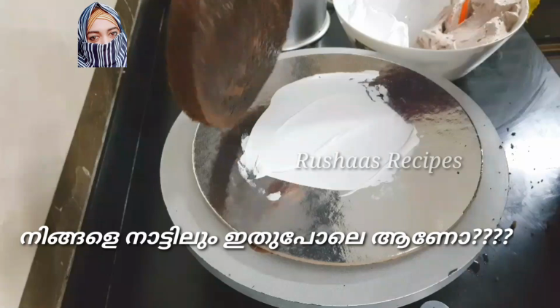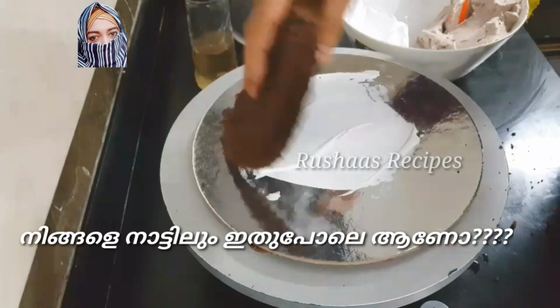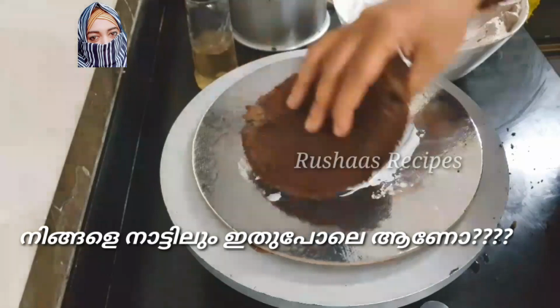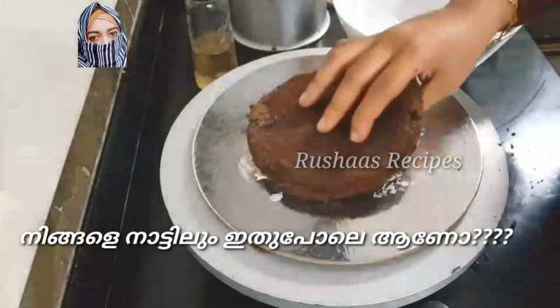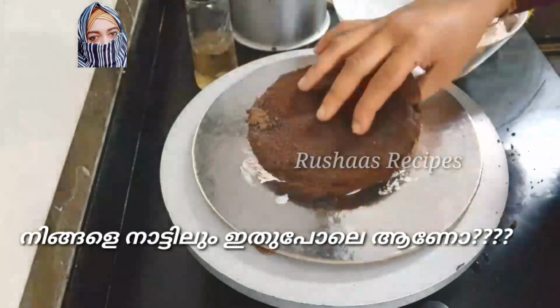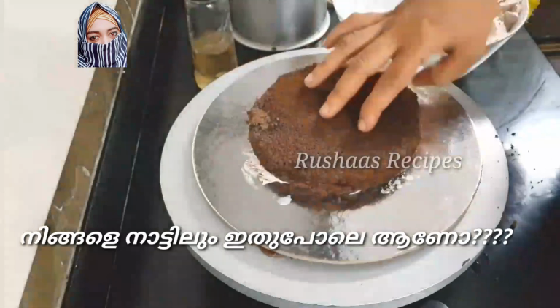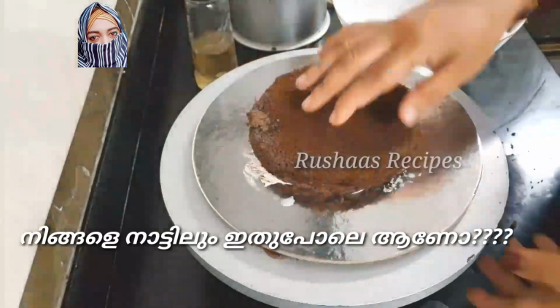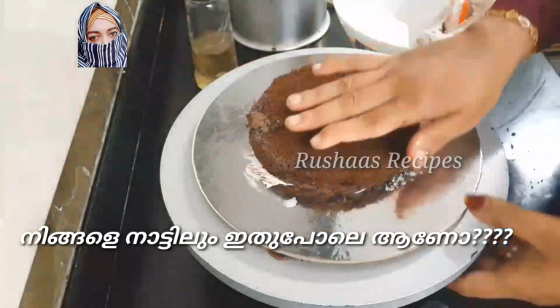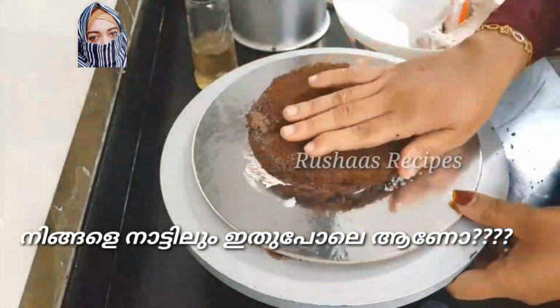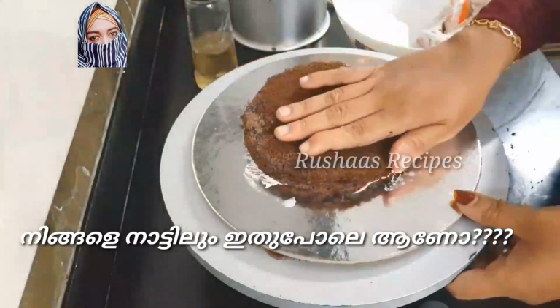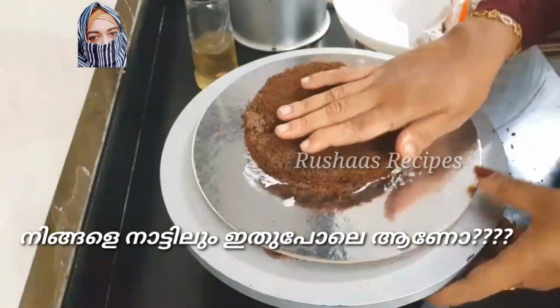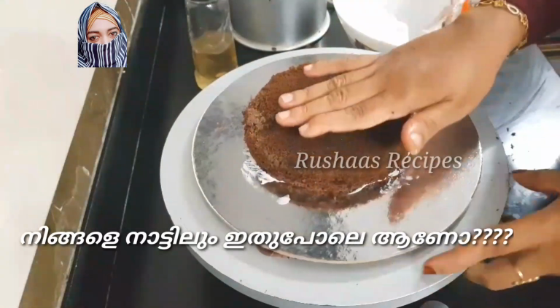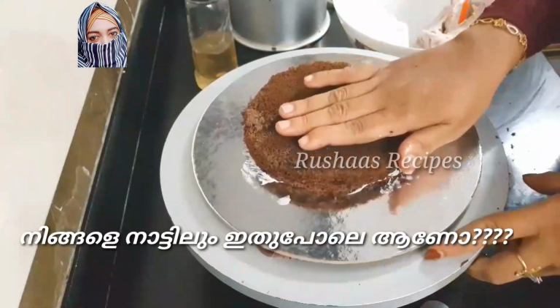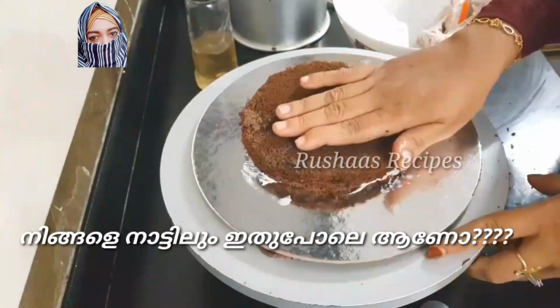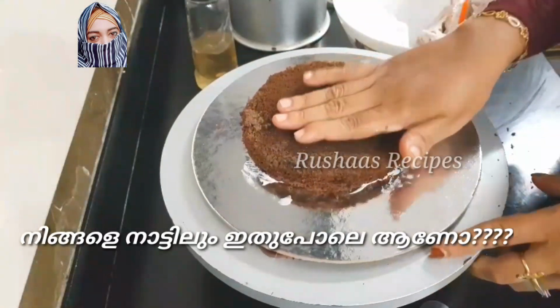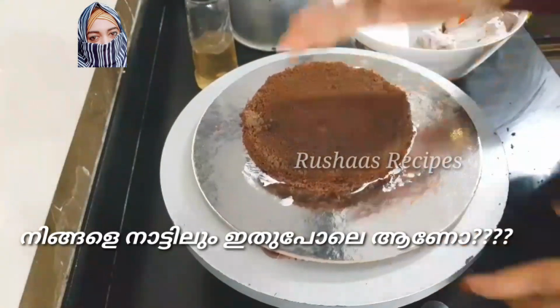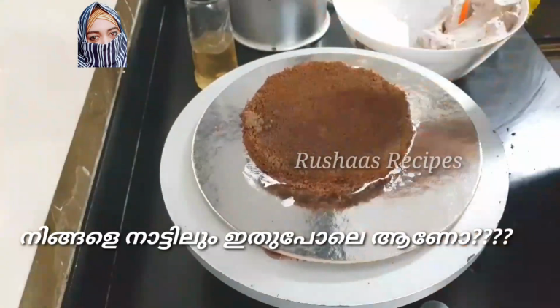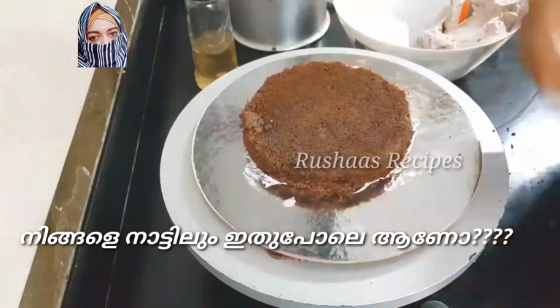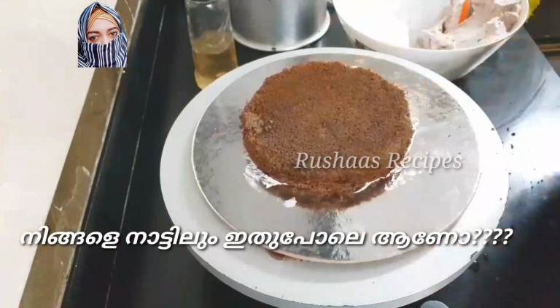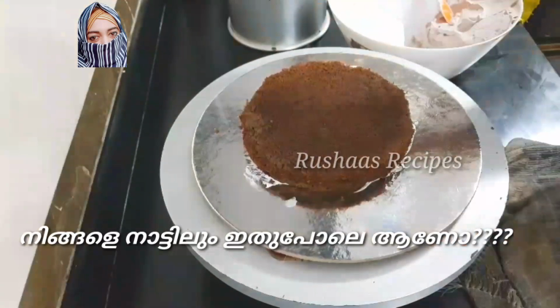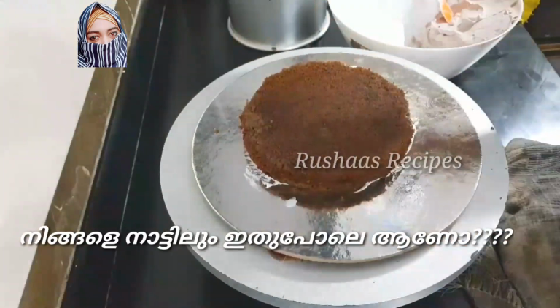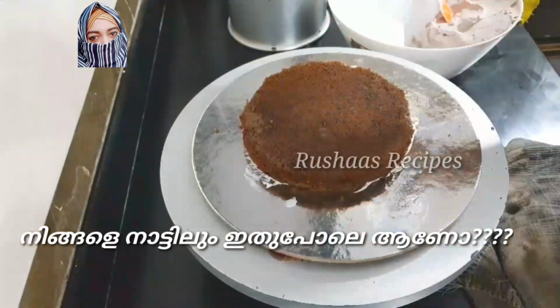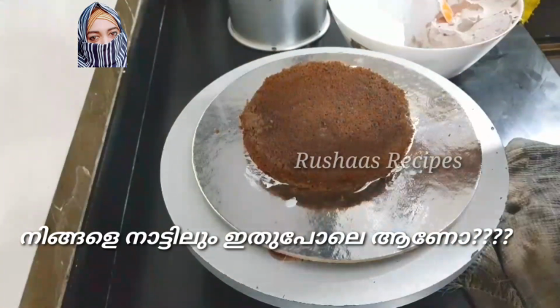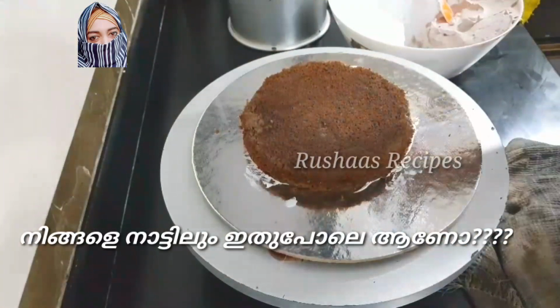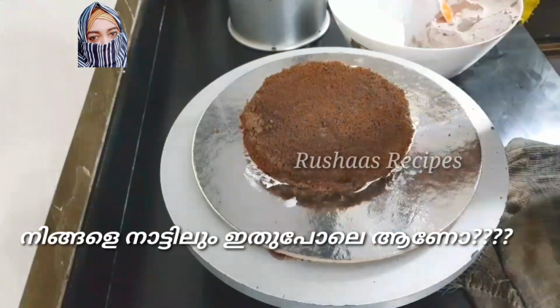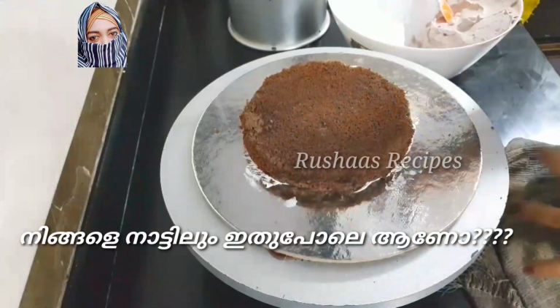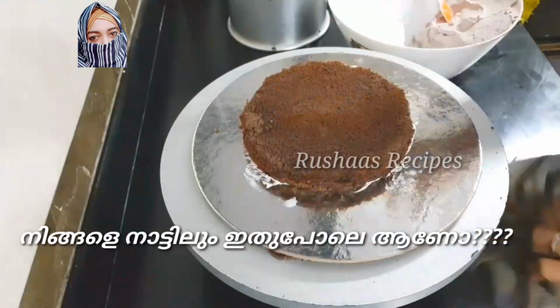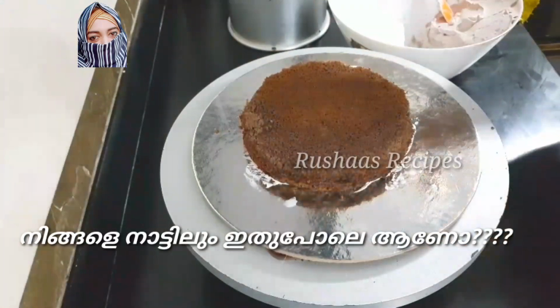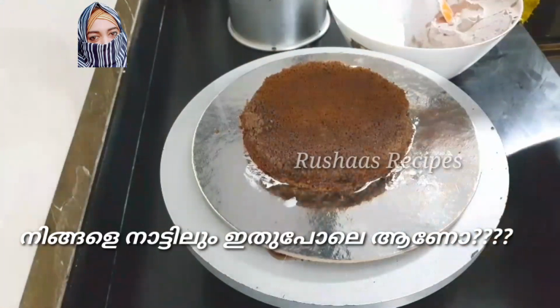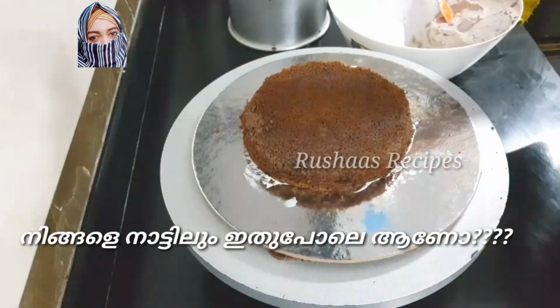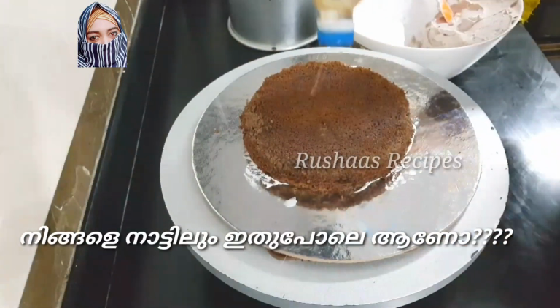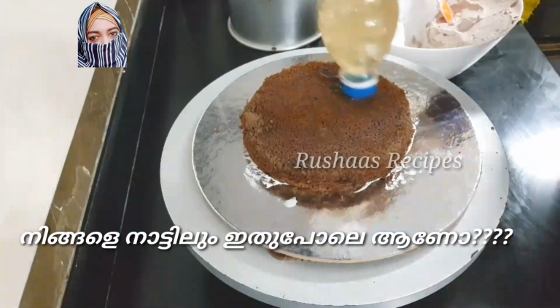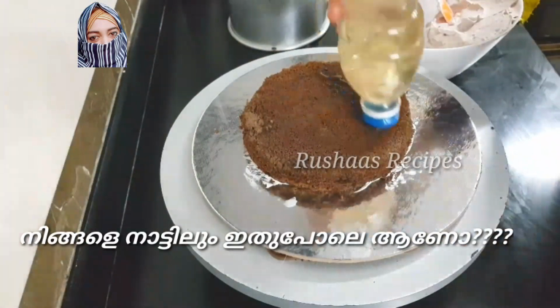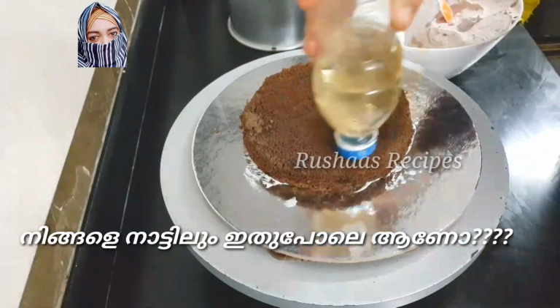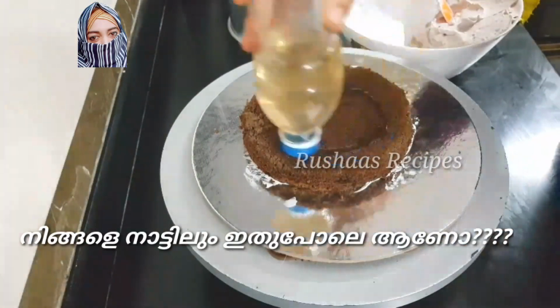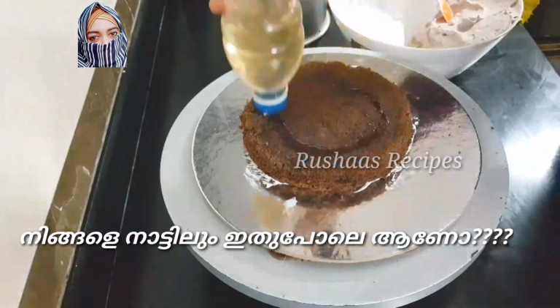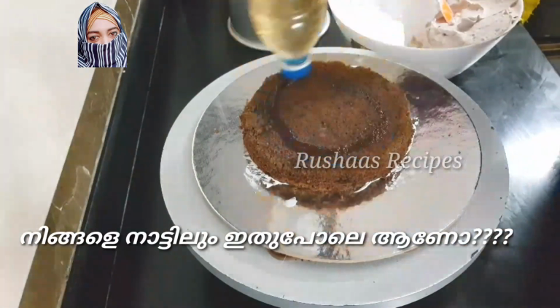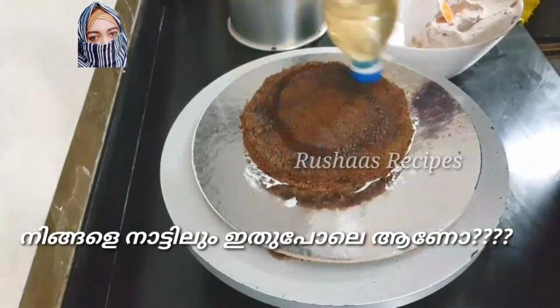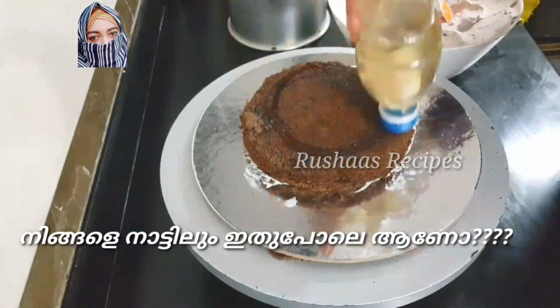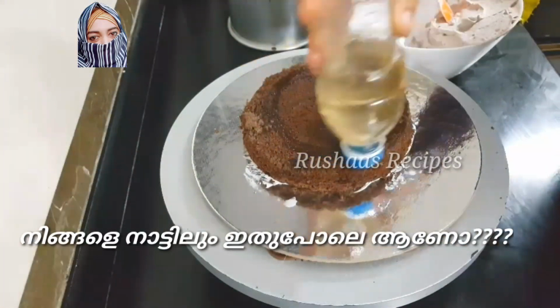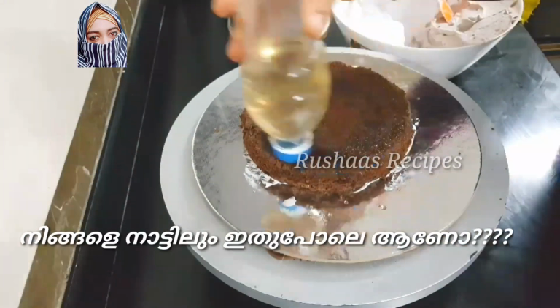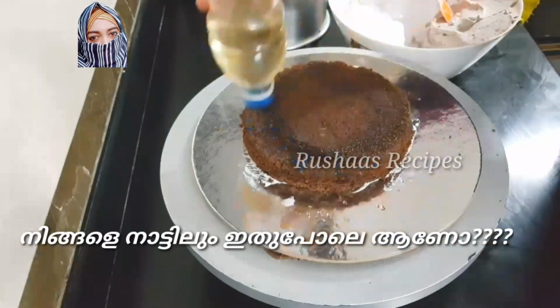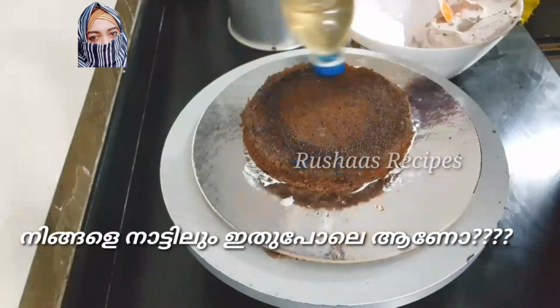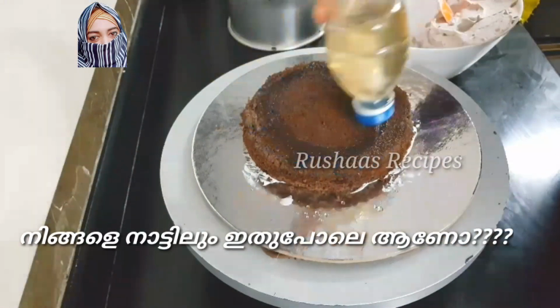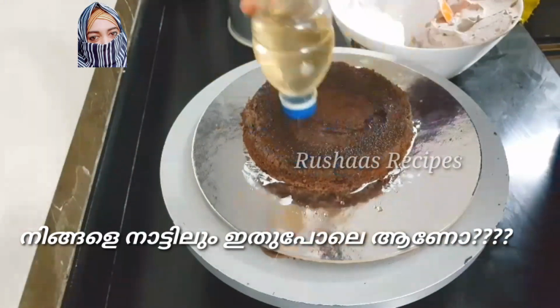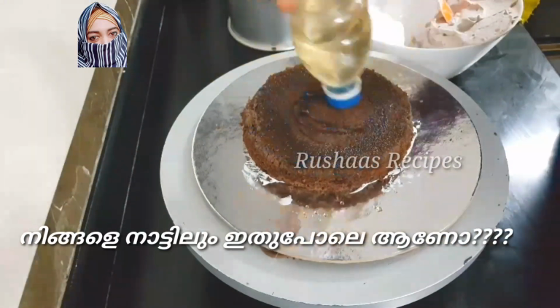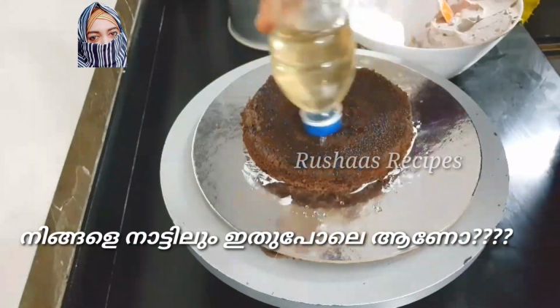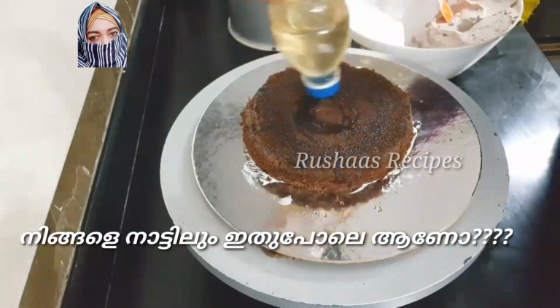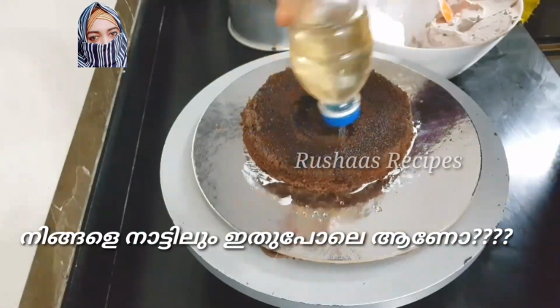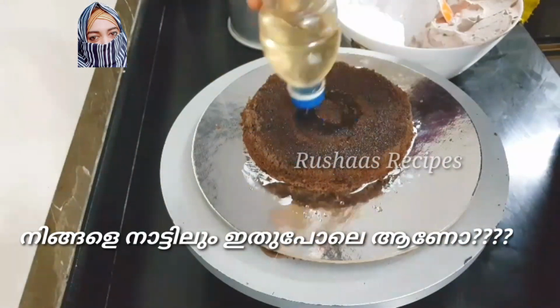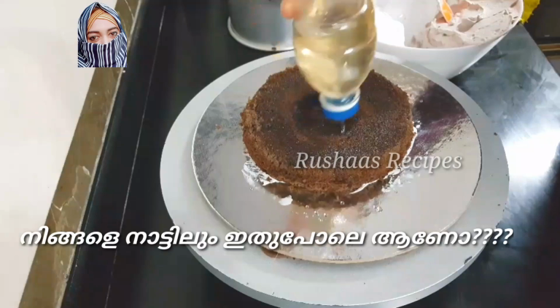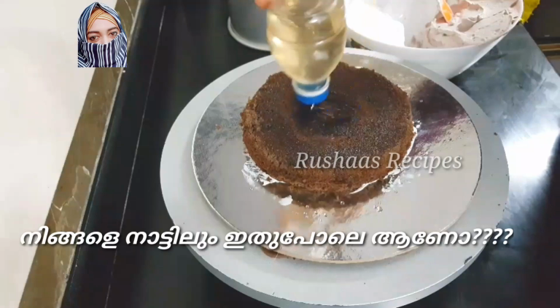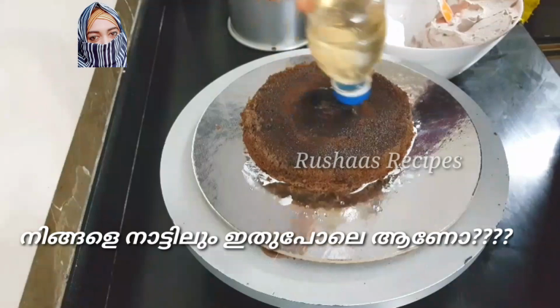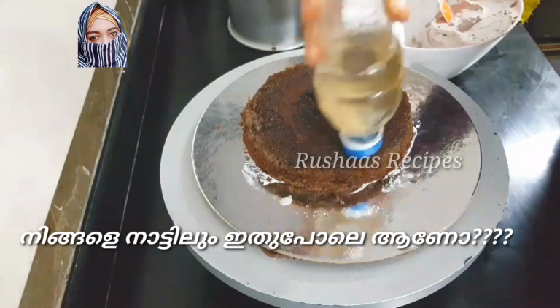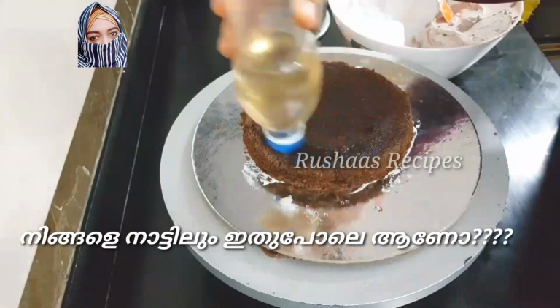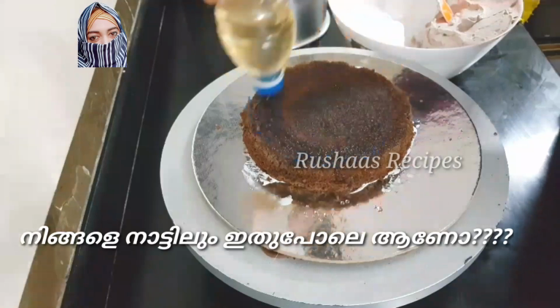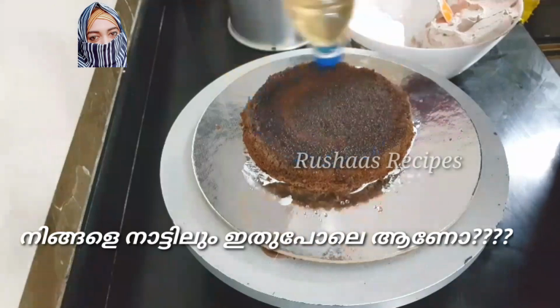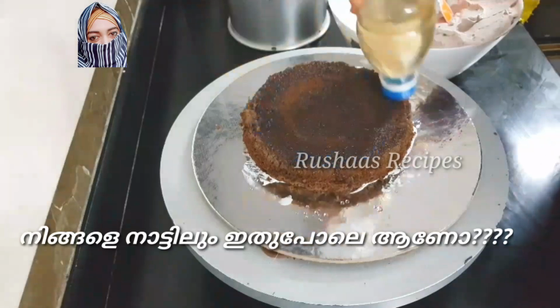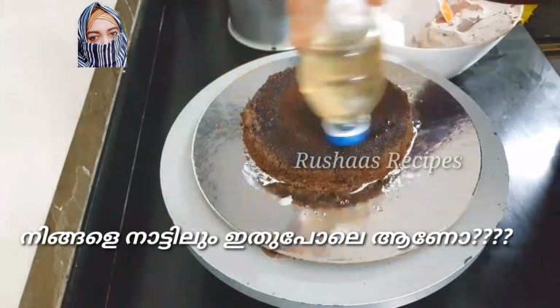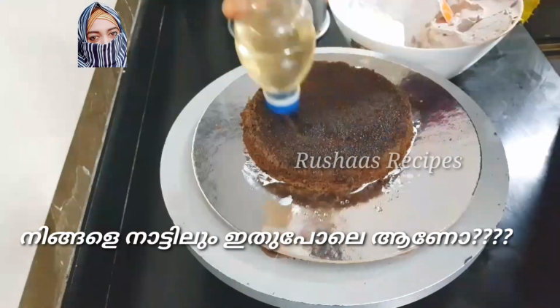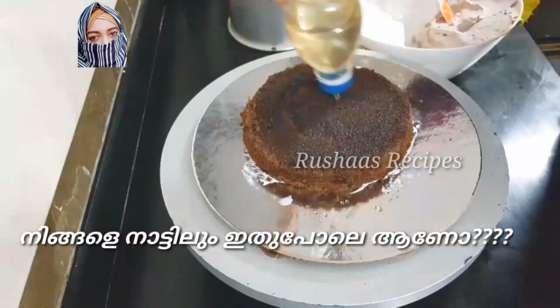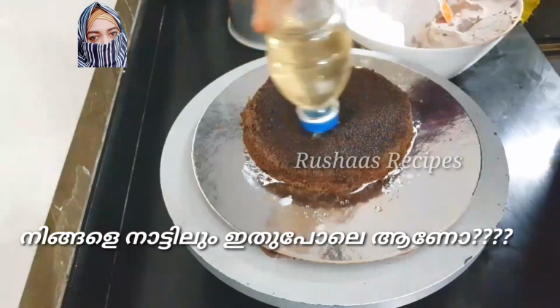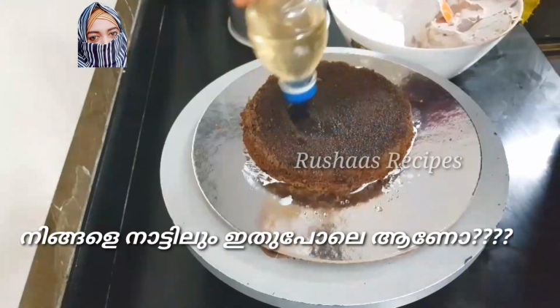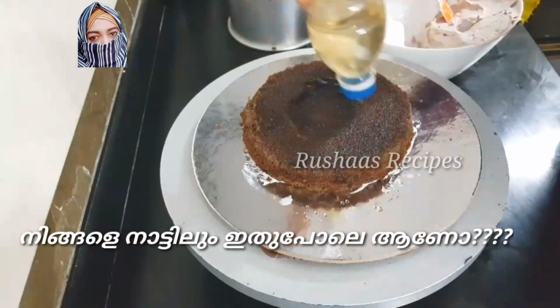Hi! Hello! Welcome back! In this video, we are going to make a 1kg tall cake recipe.